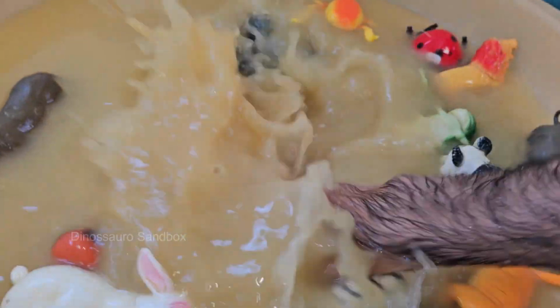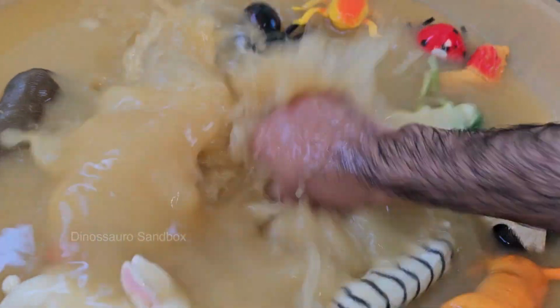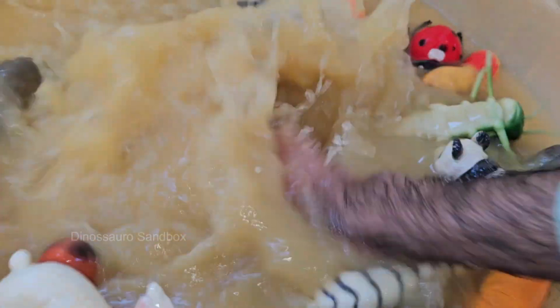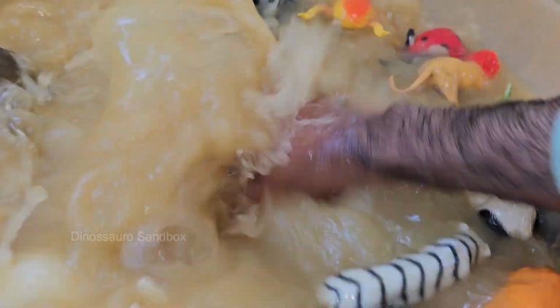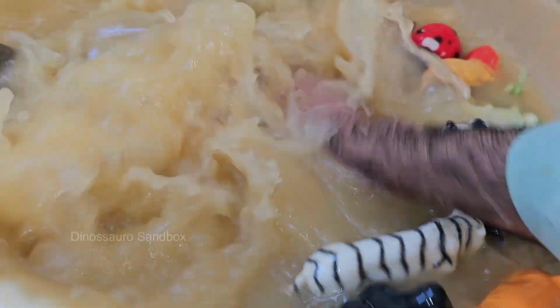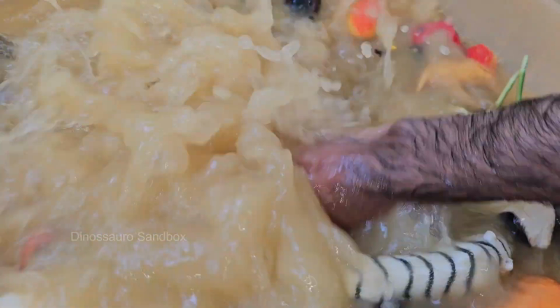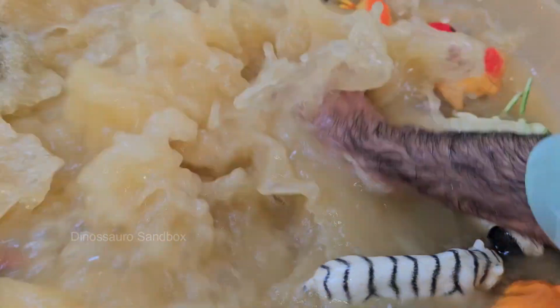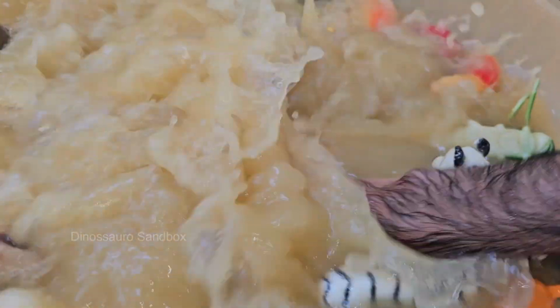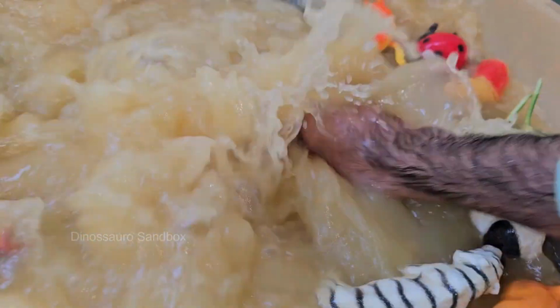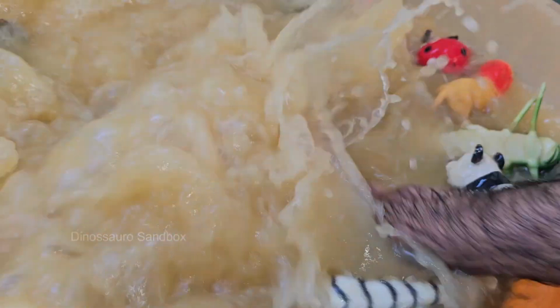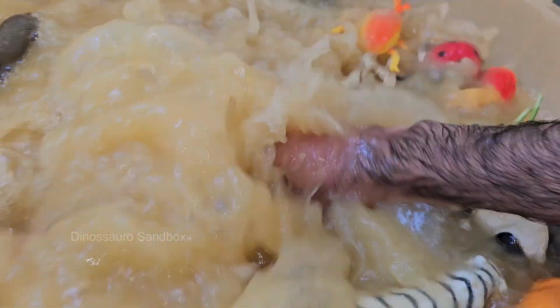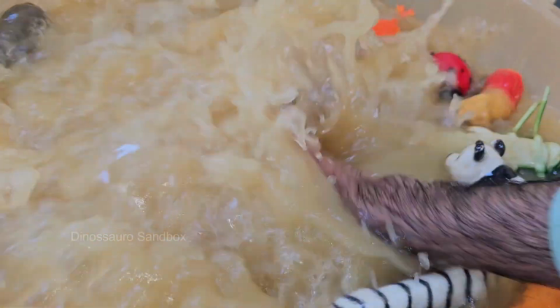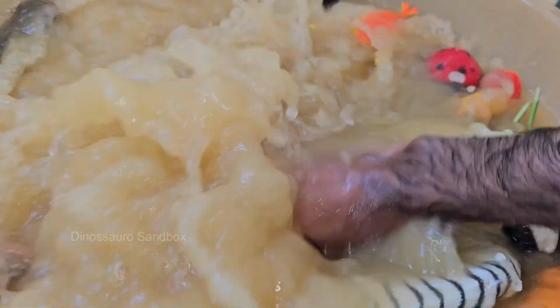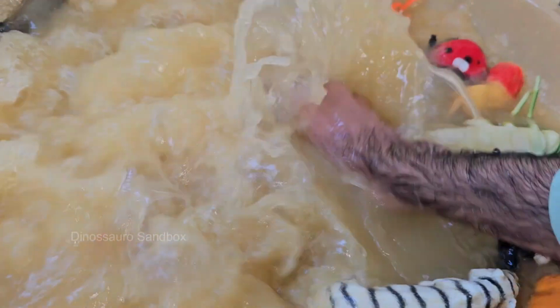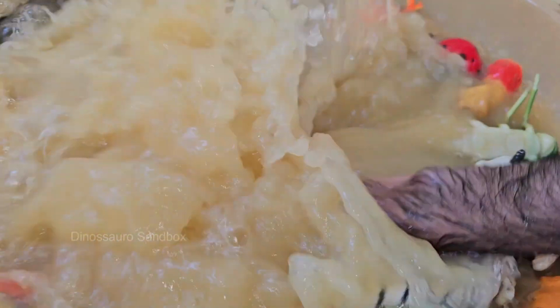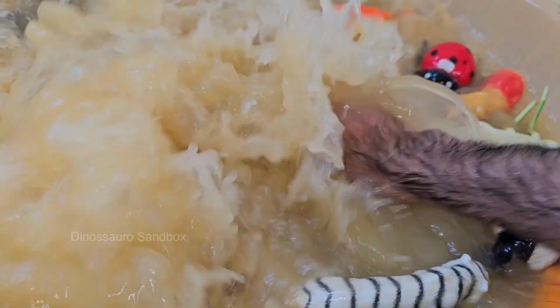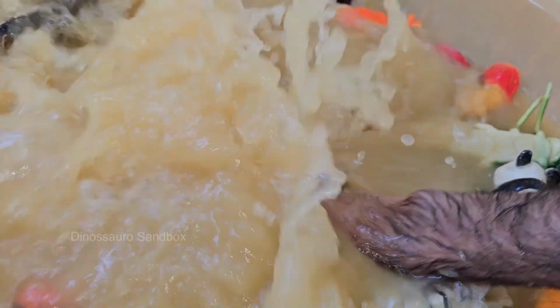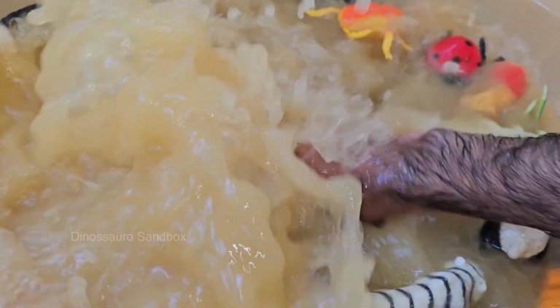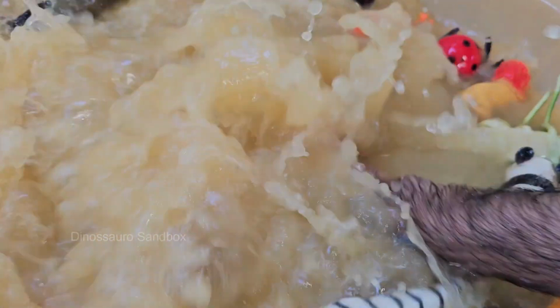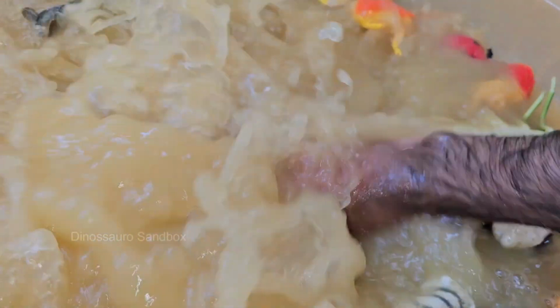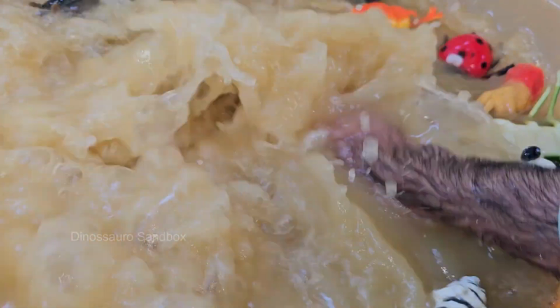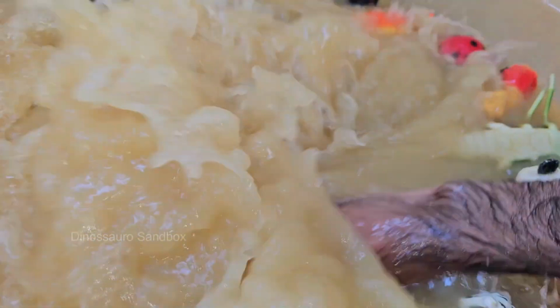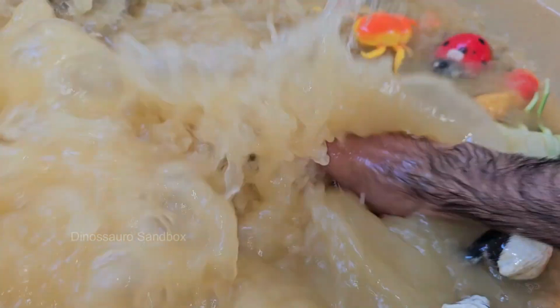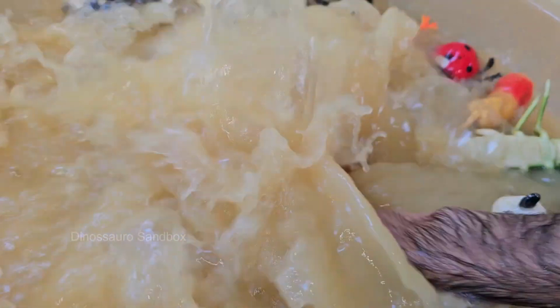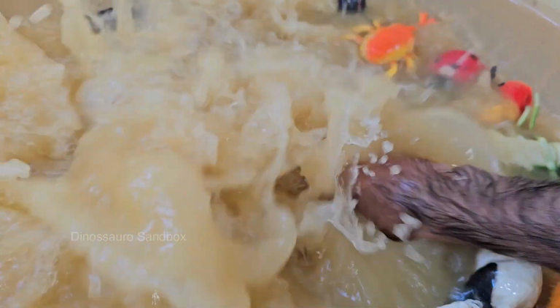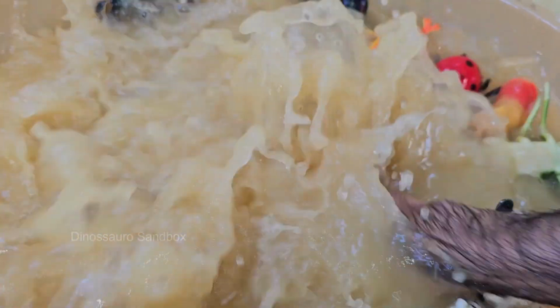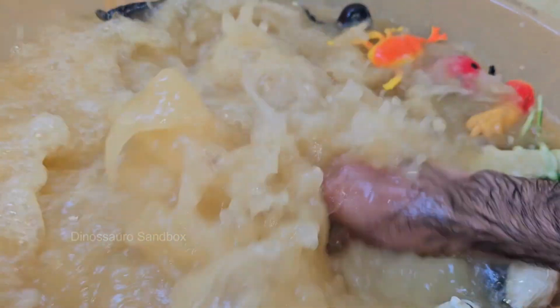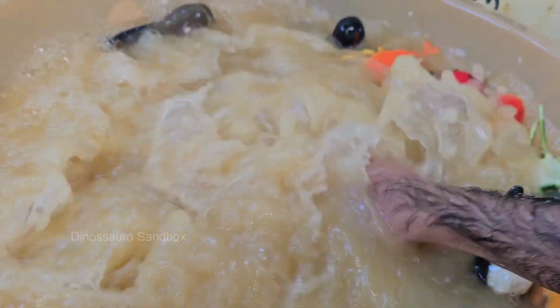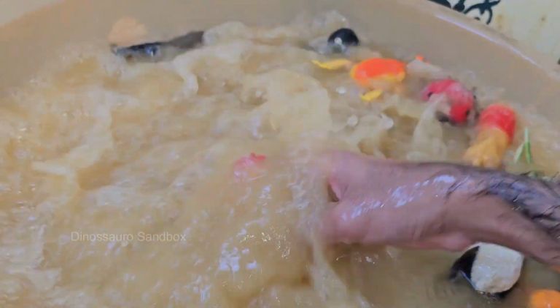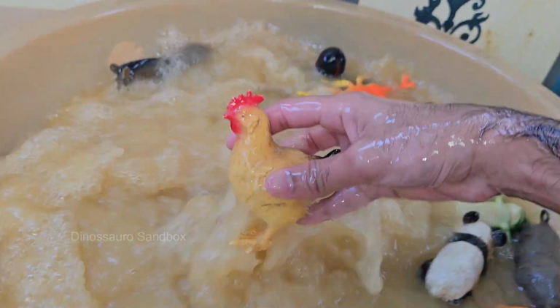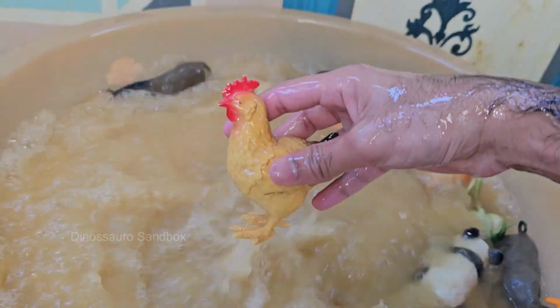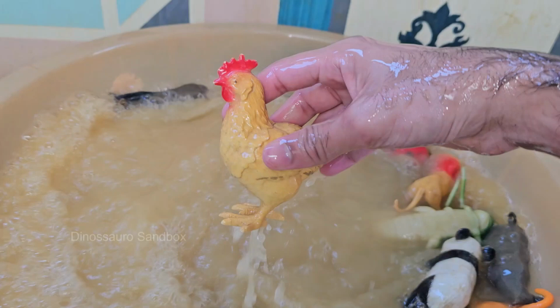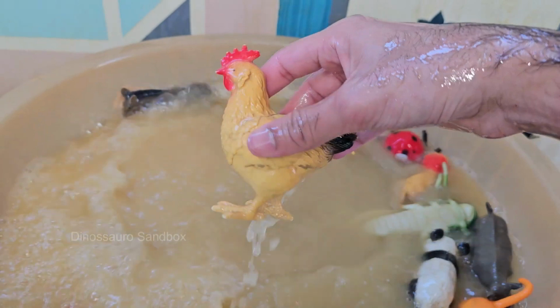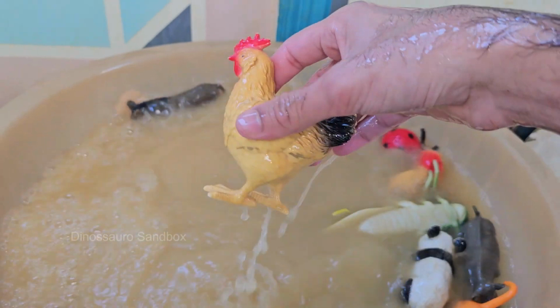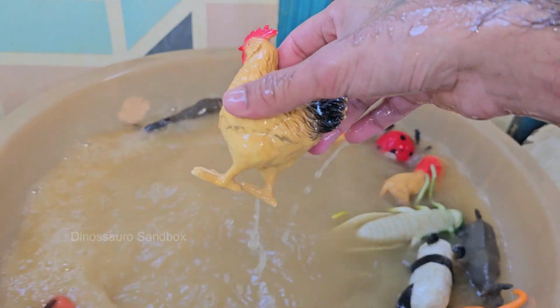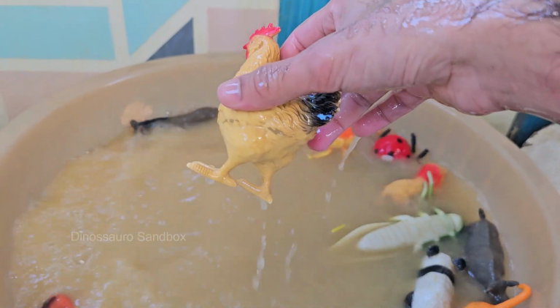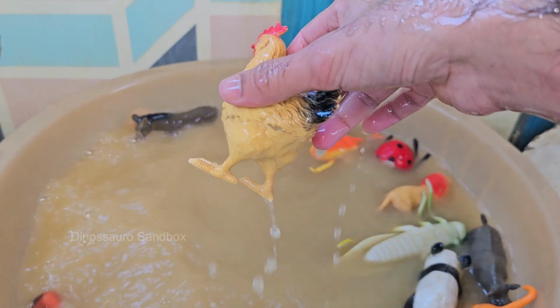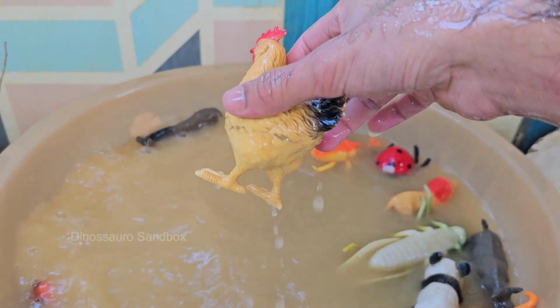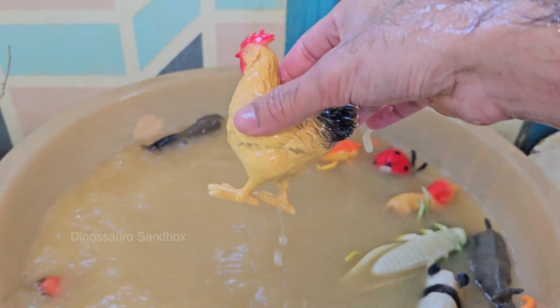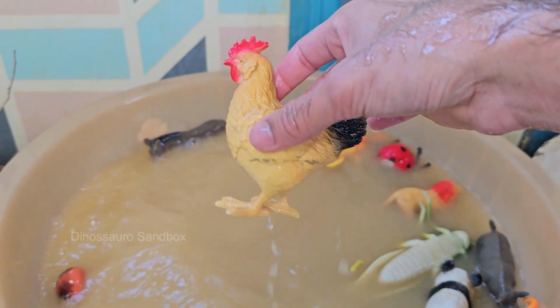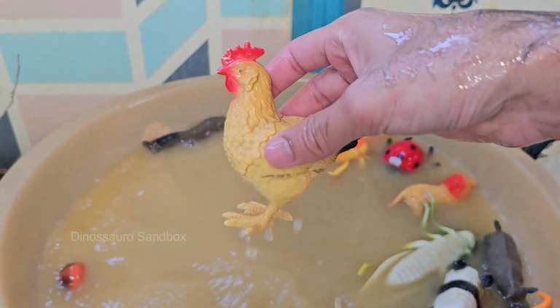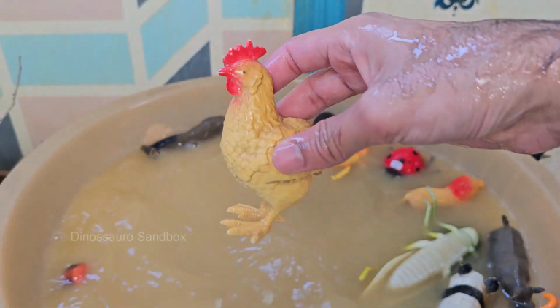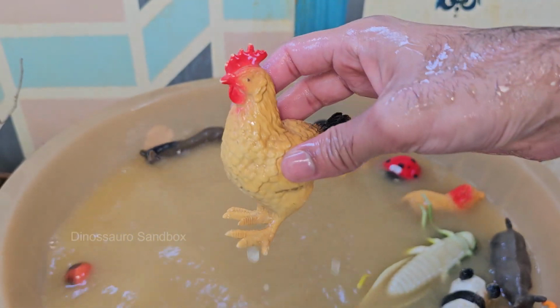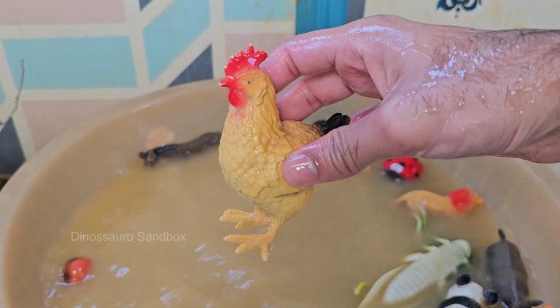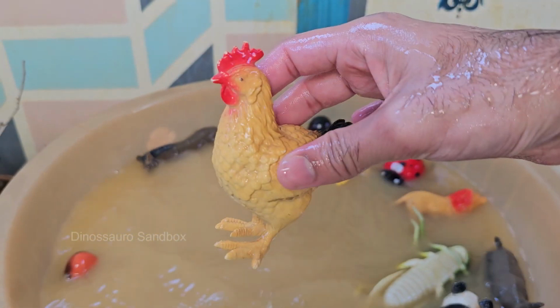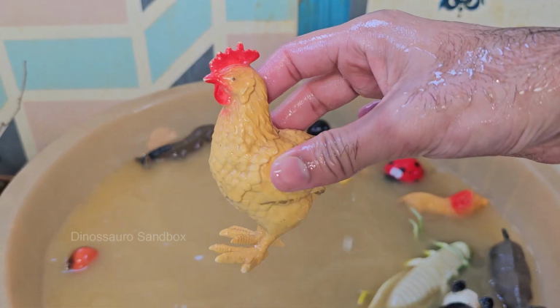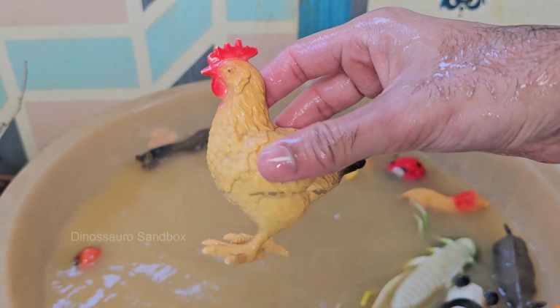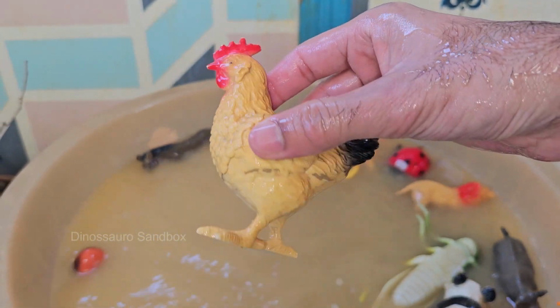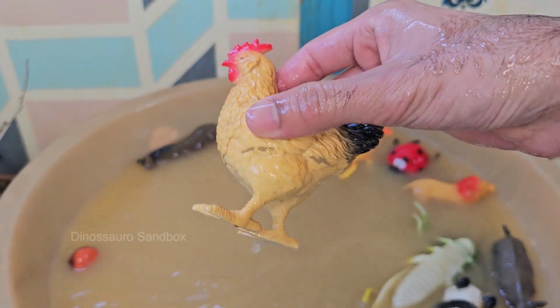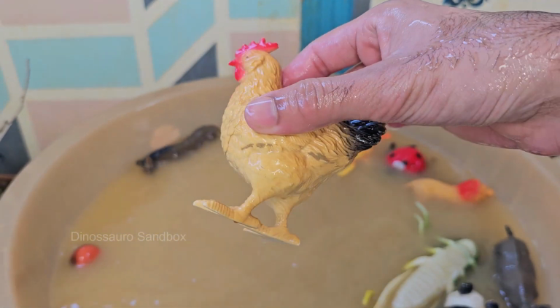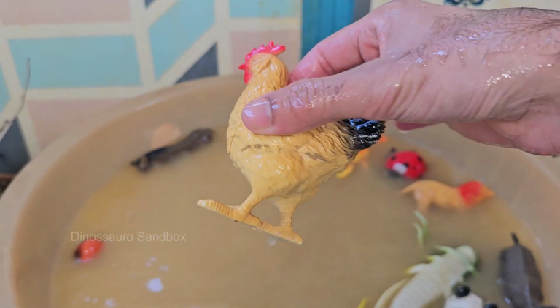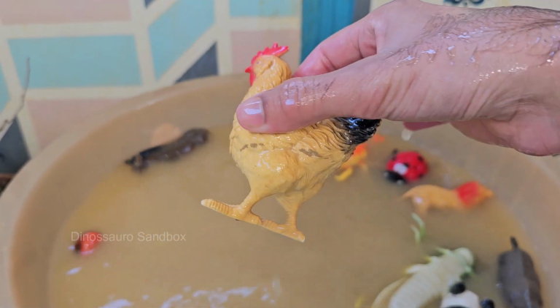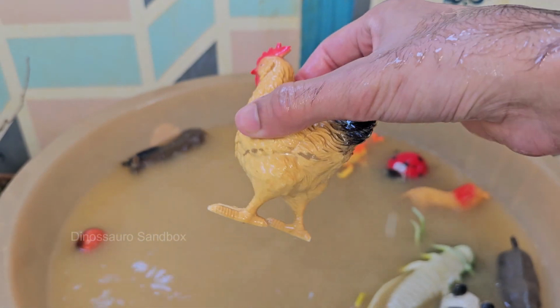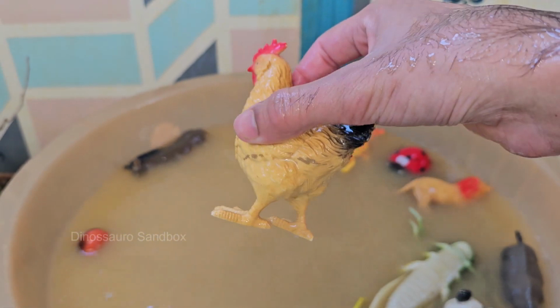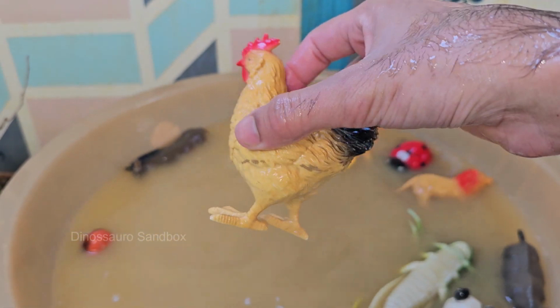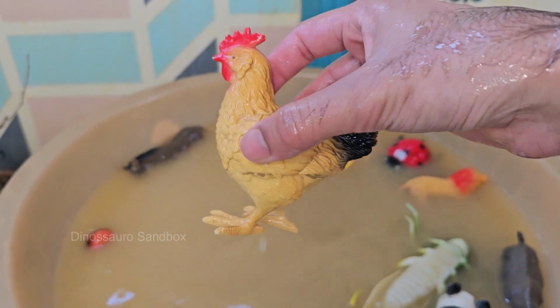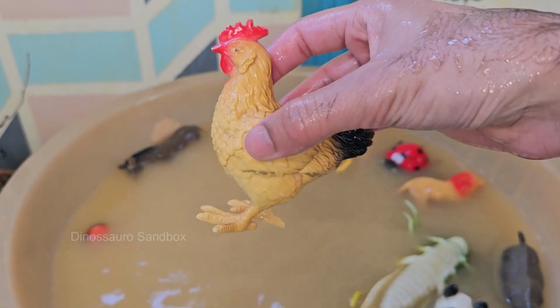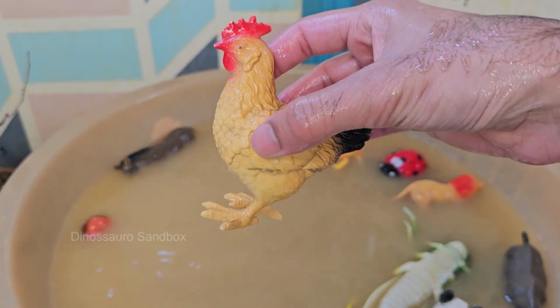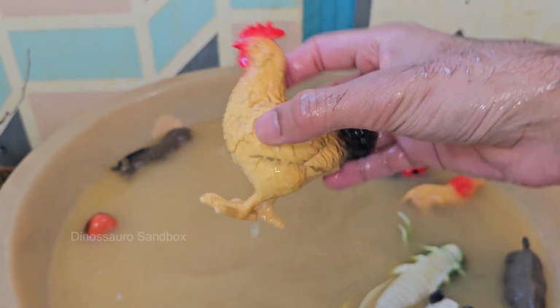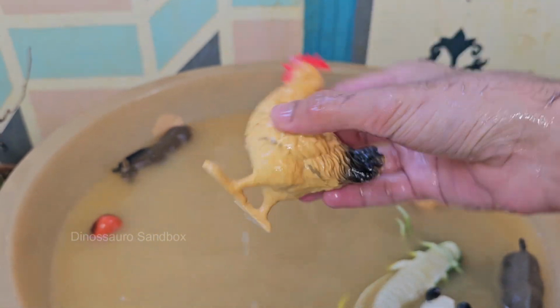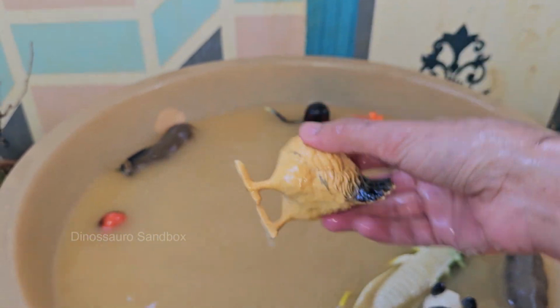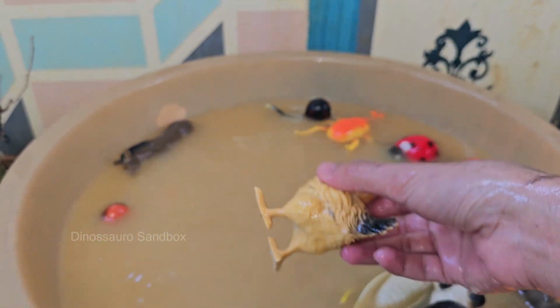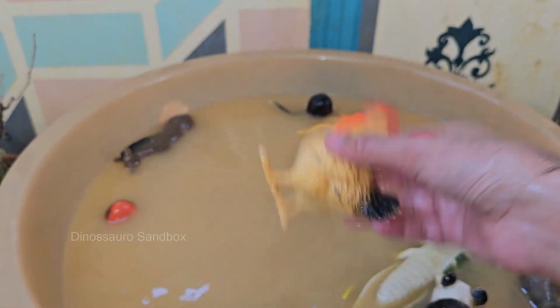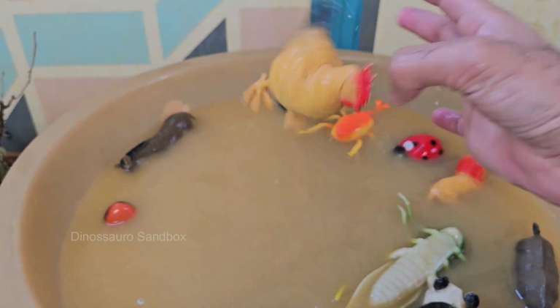Chickens are one of the most common and widespread domestic animals. They have over 30 distinct vocalizations used for communication.